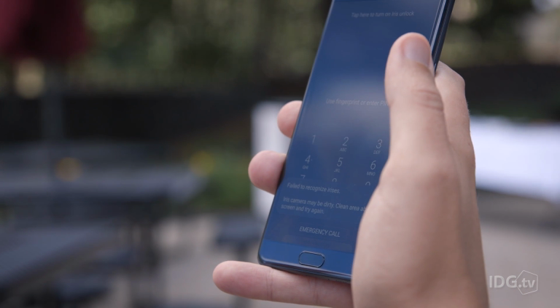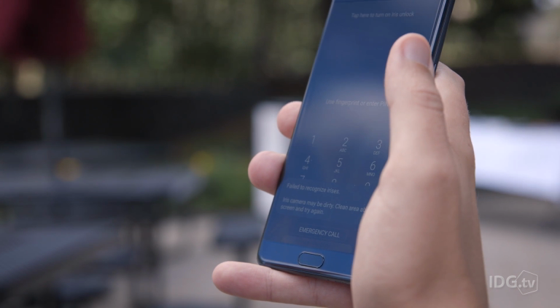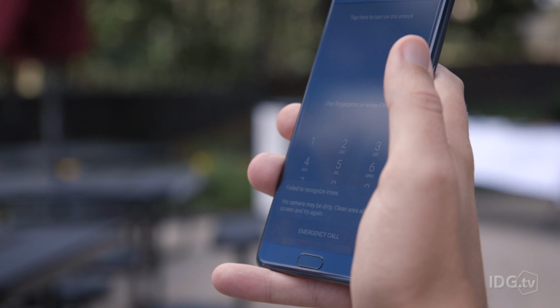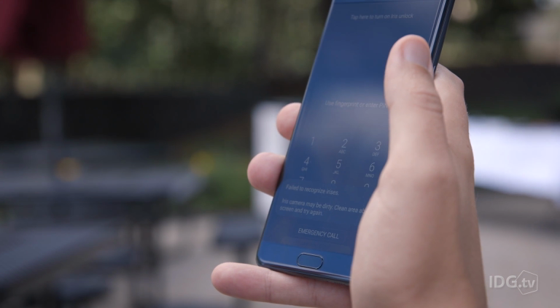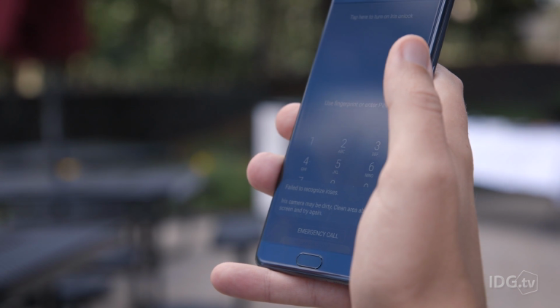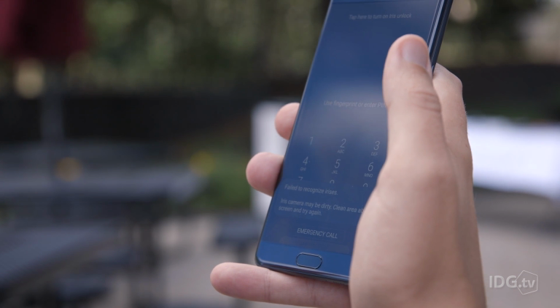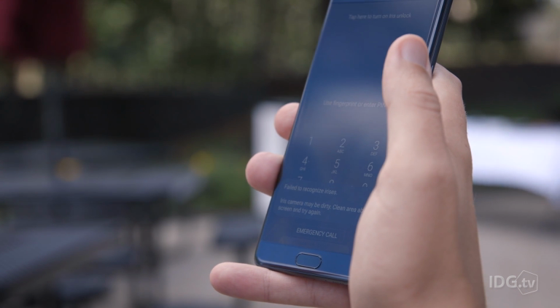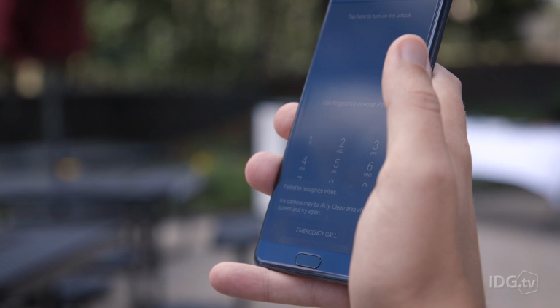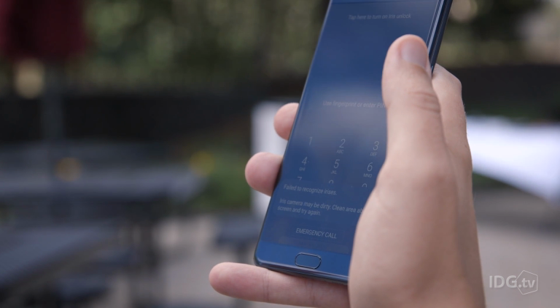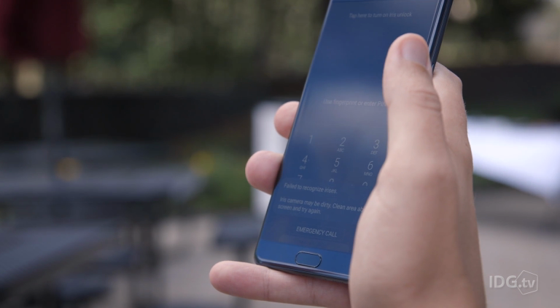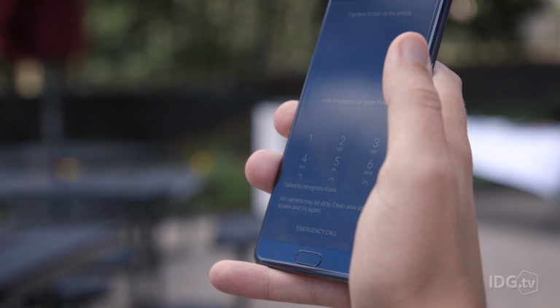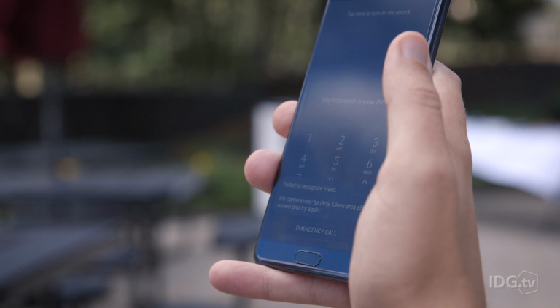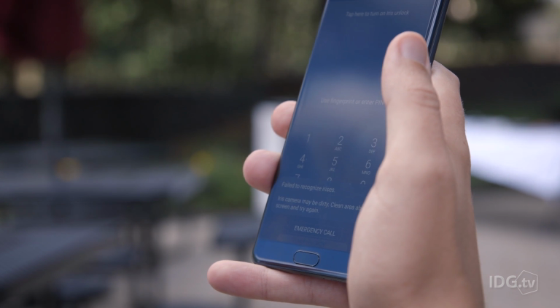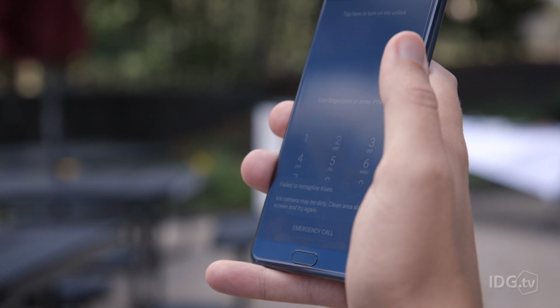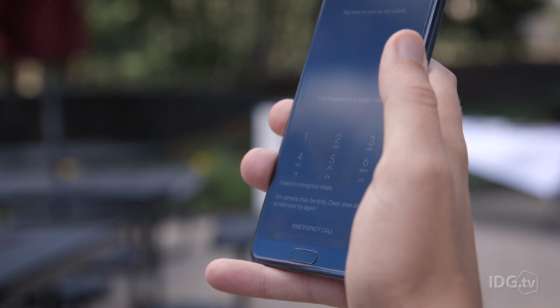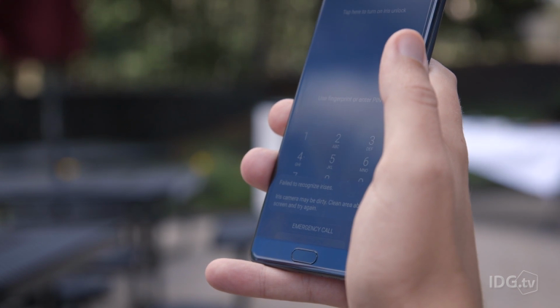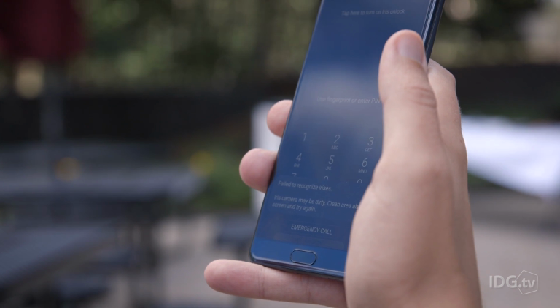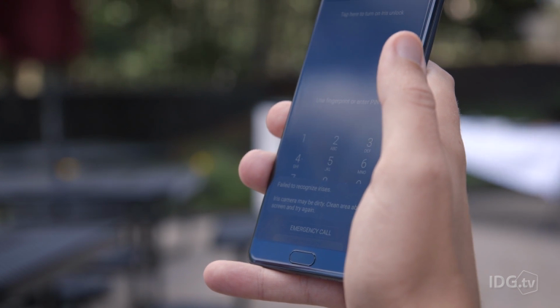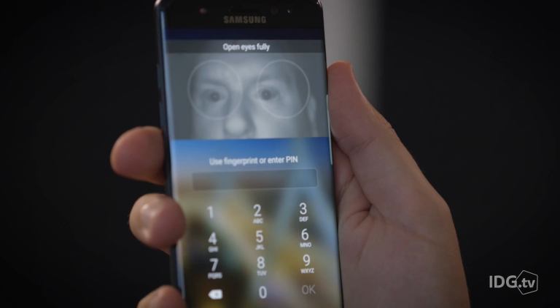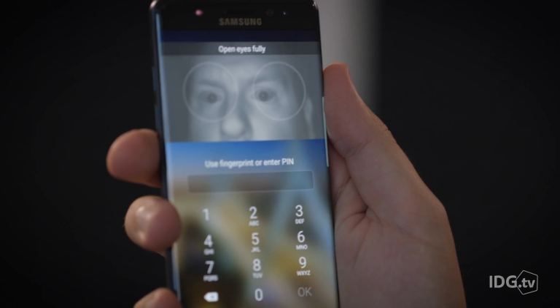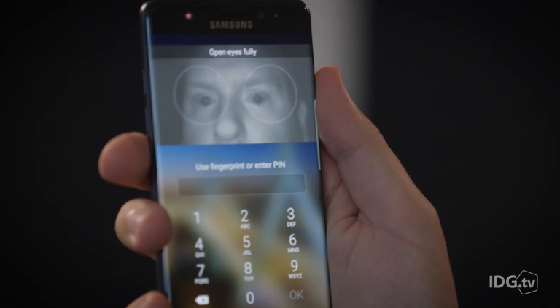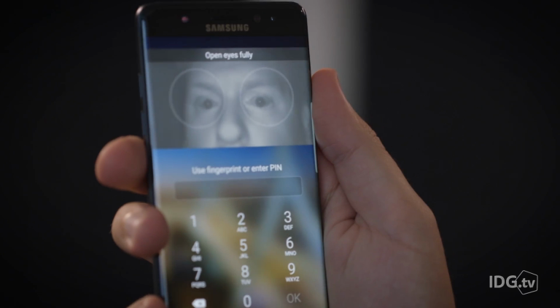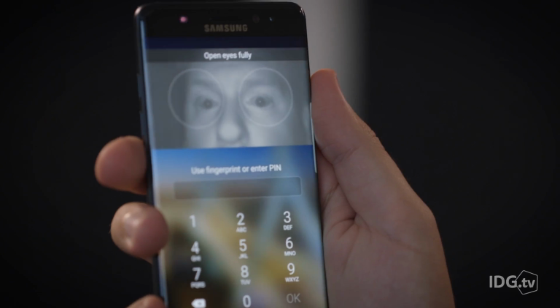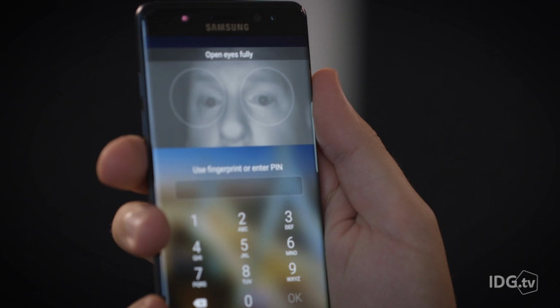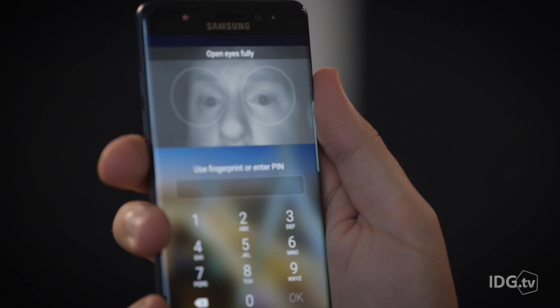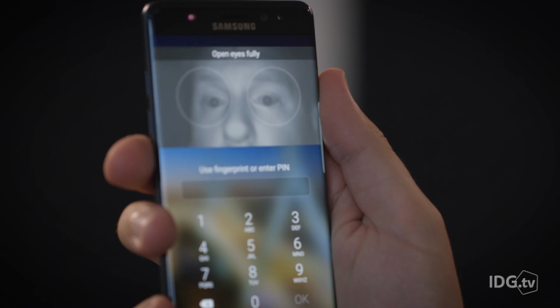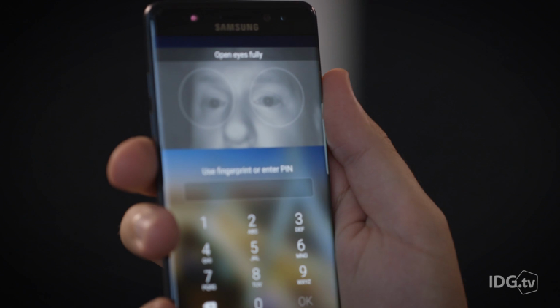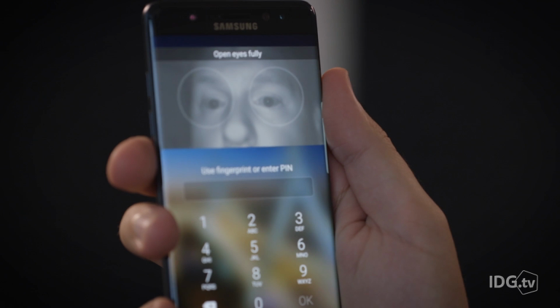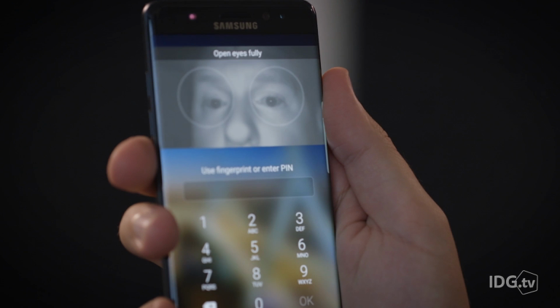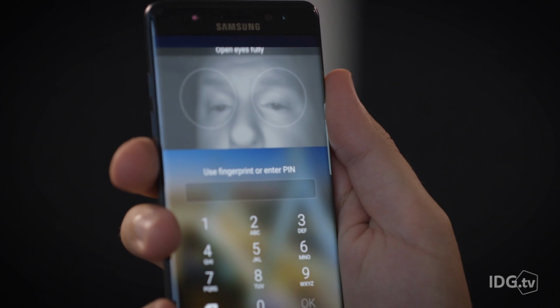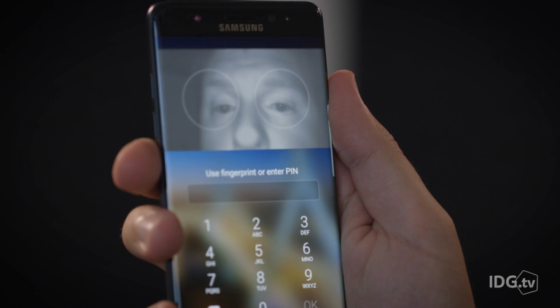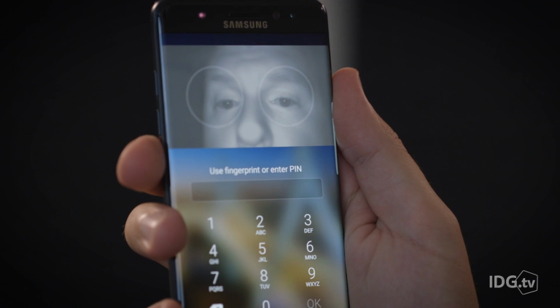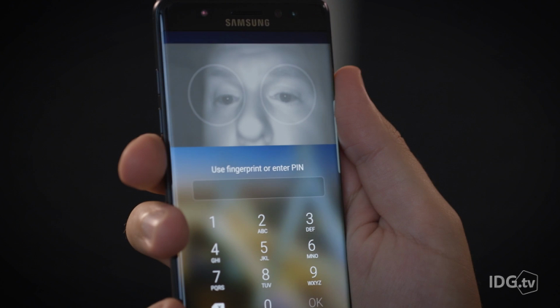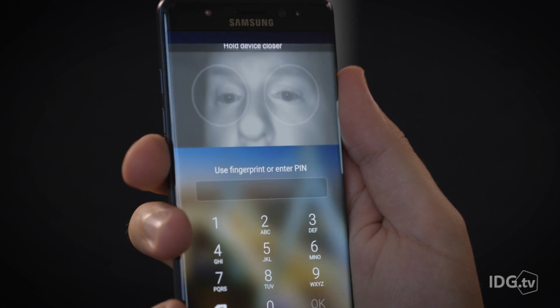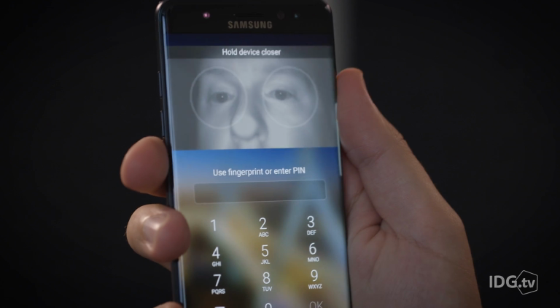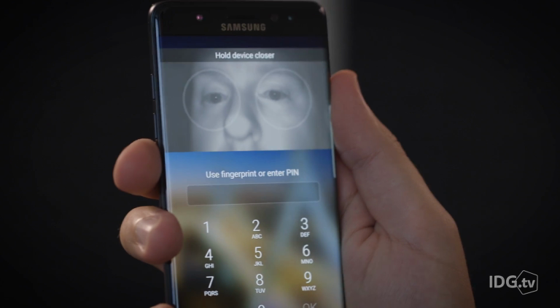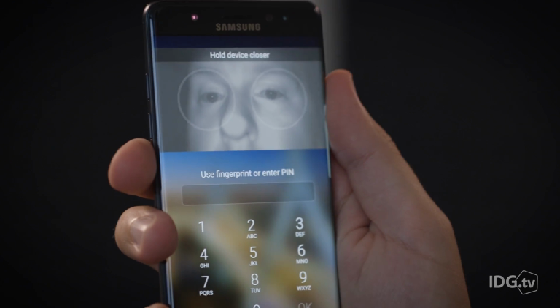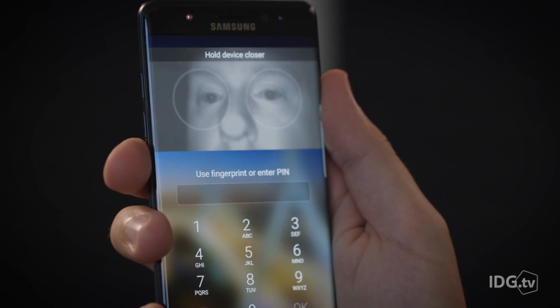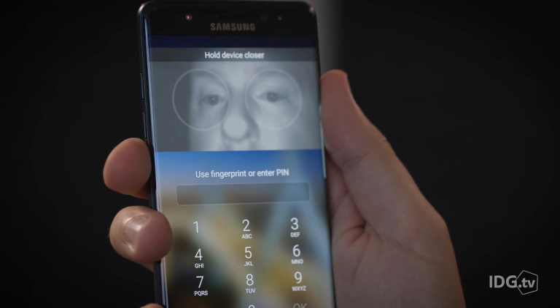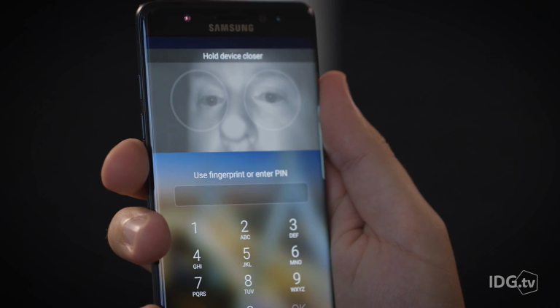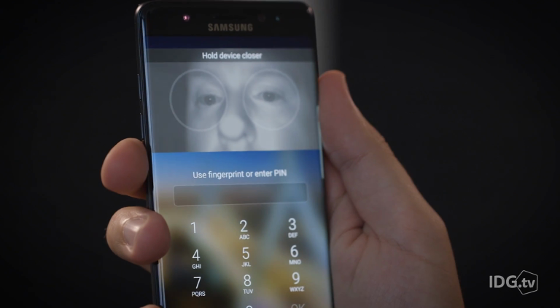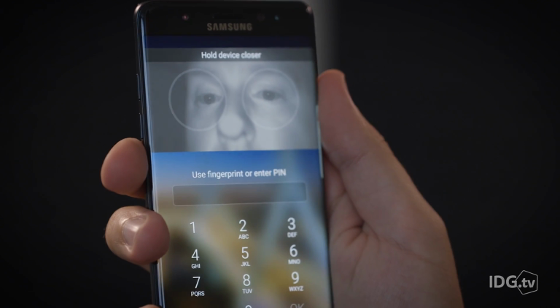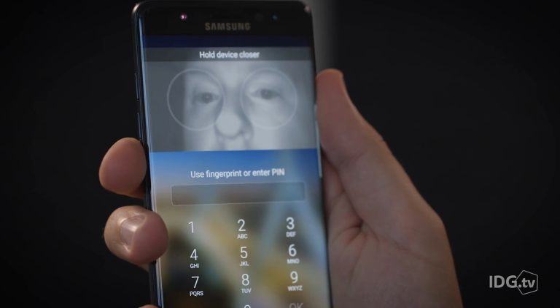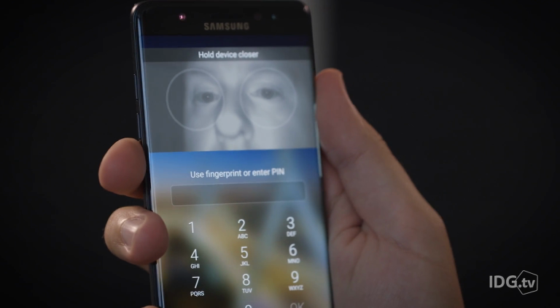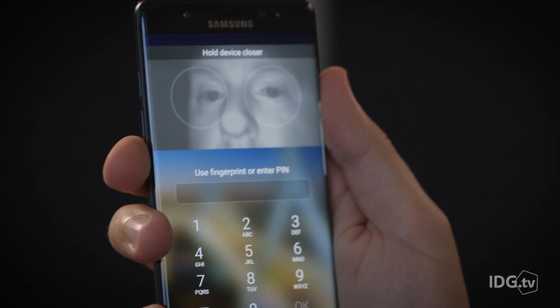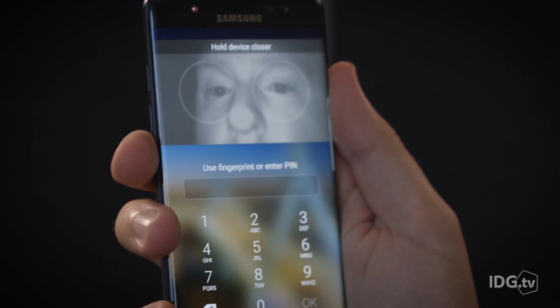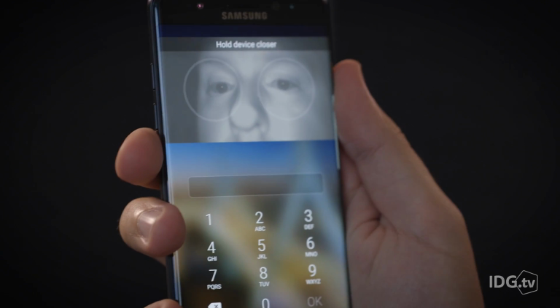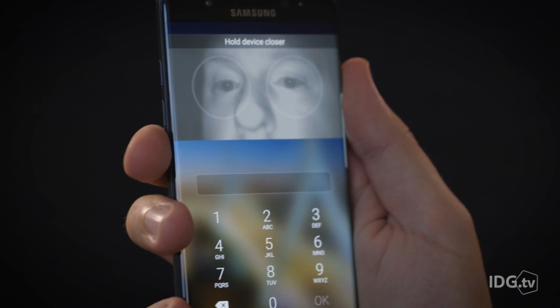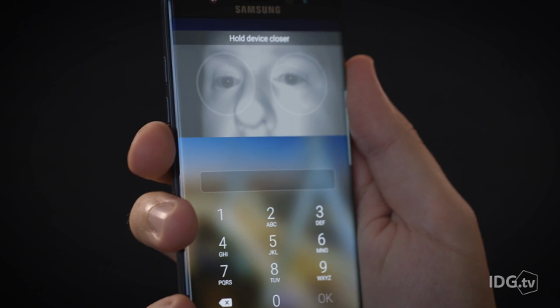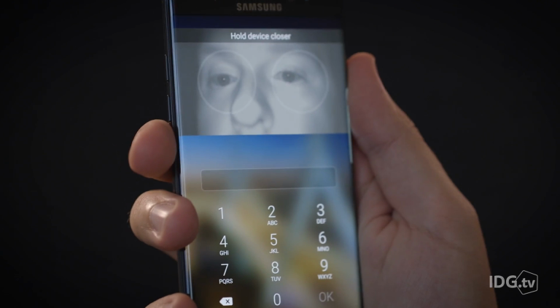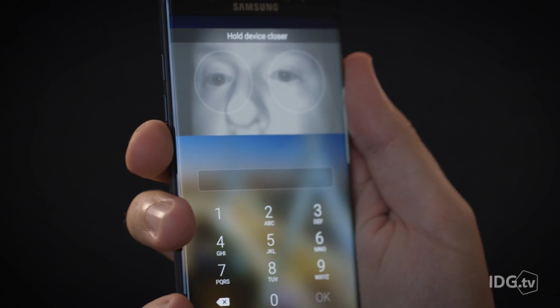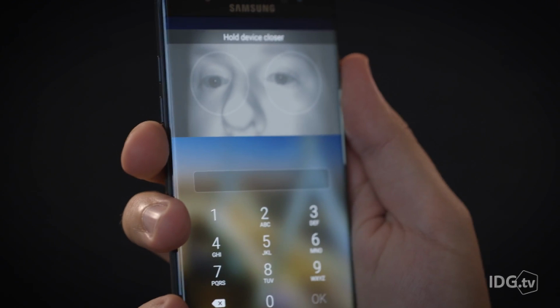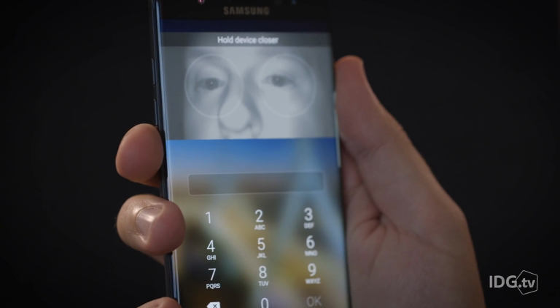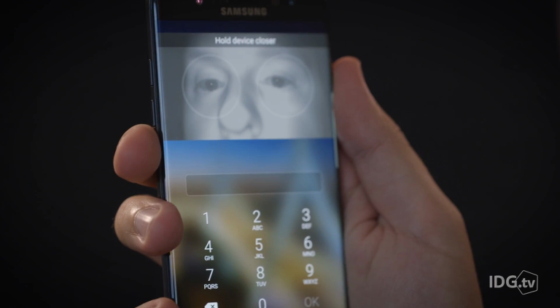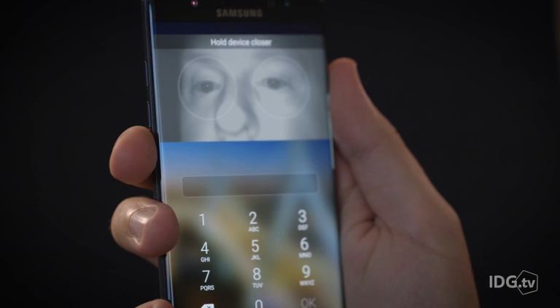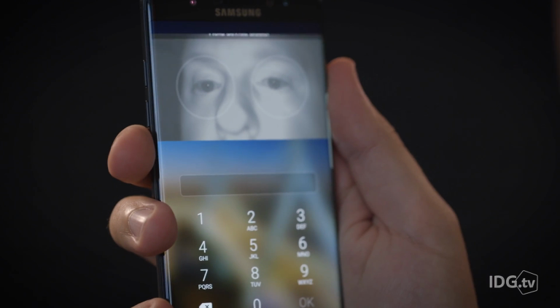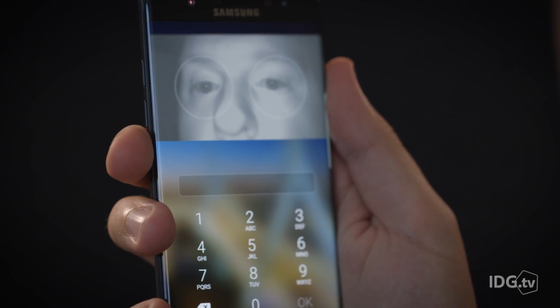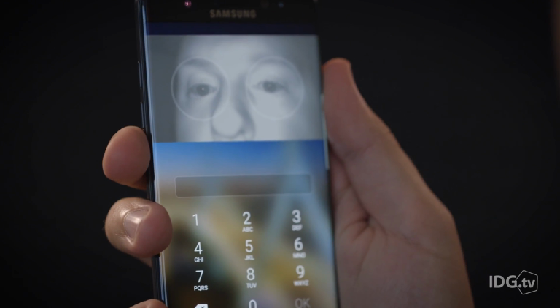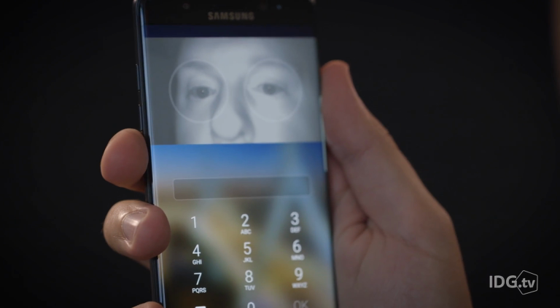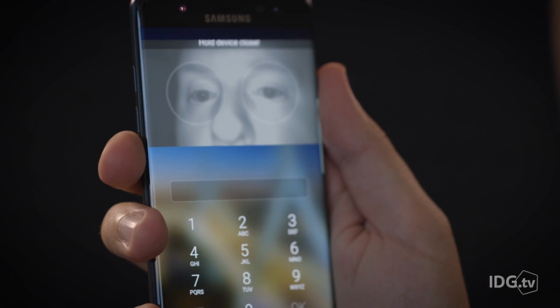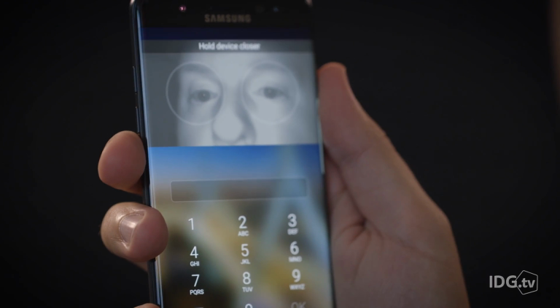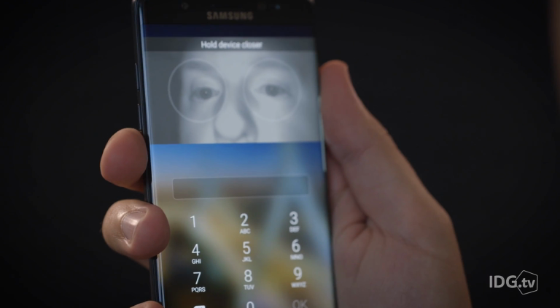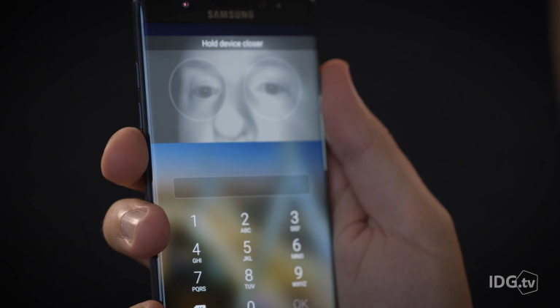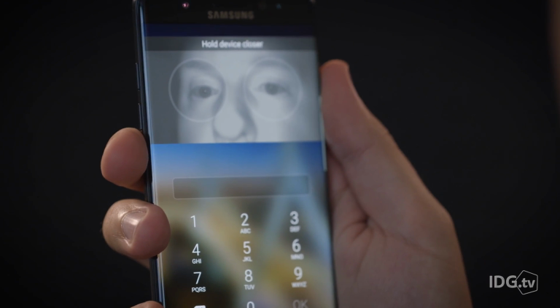The on-screen images of your face and eyes during the scan process kind of make you look like a terrified alien — and maybe that's just me.